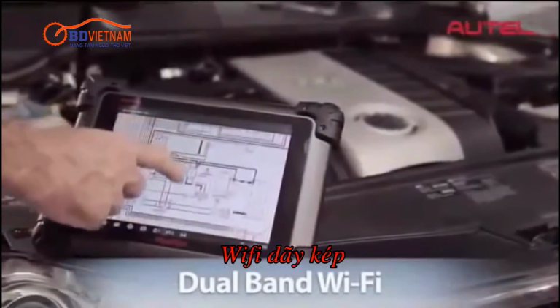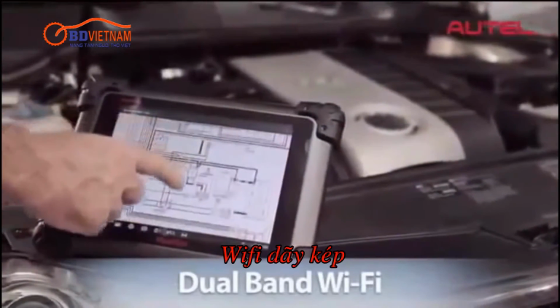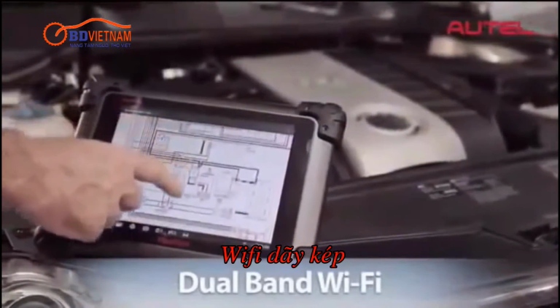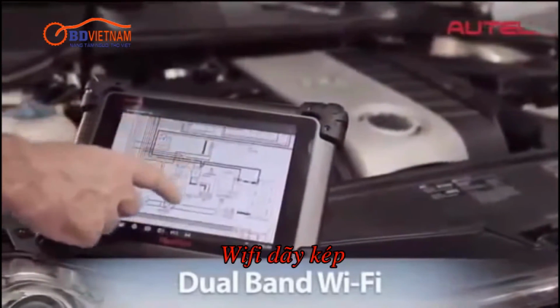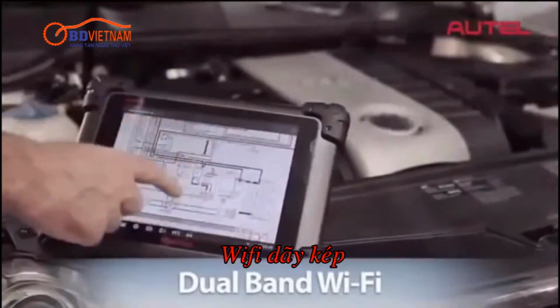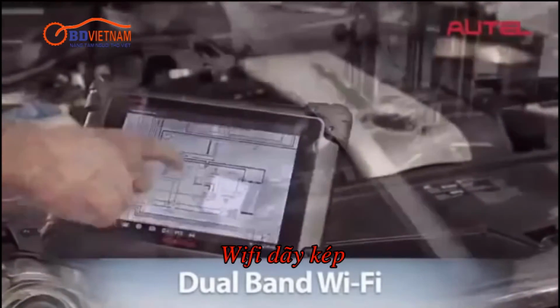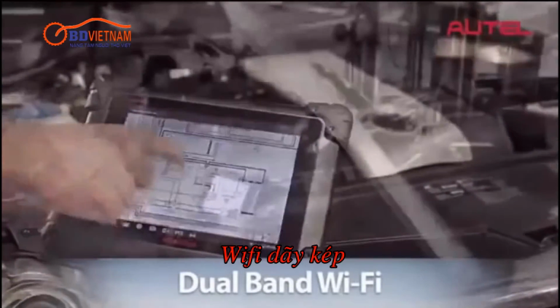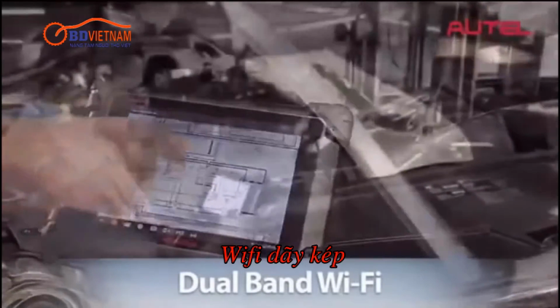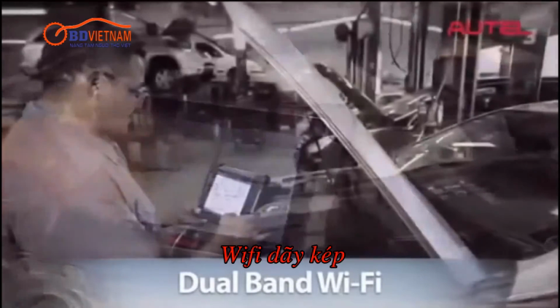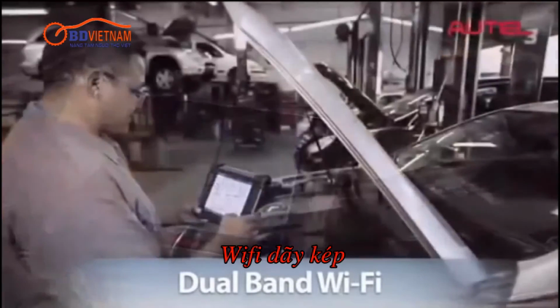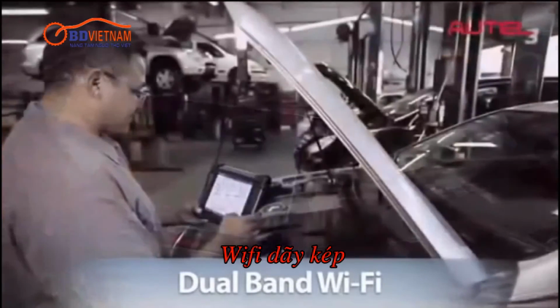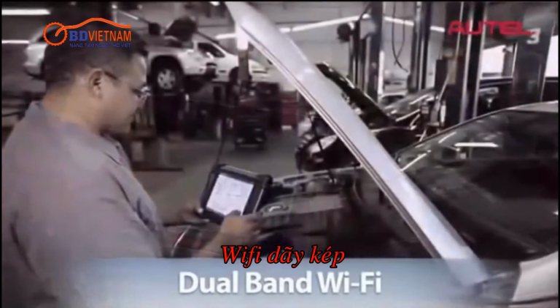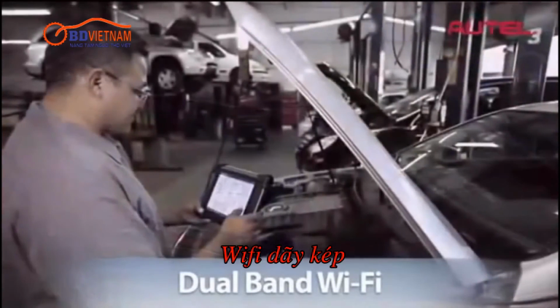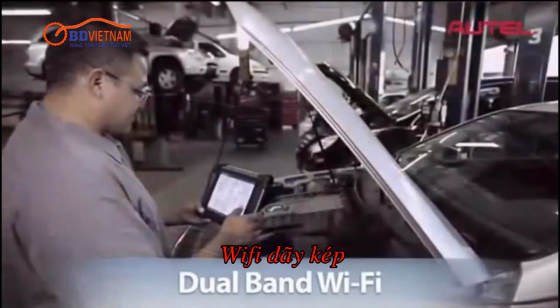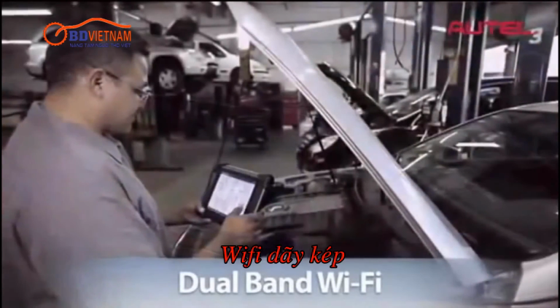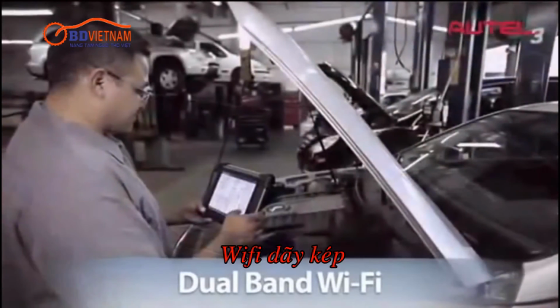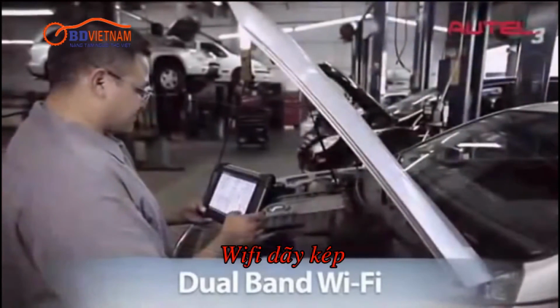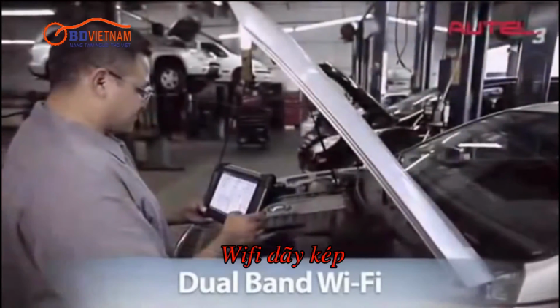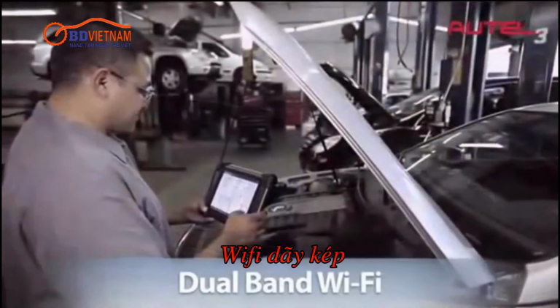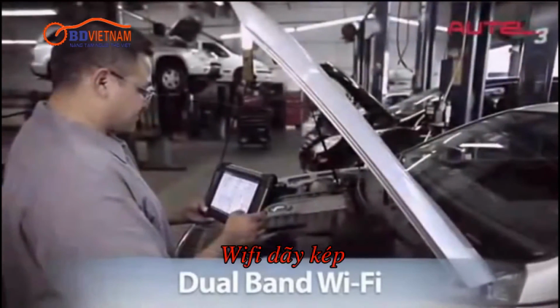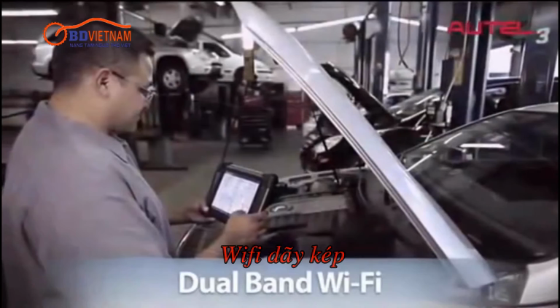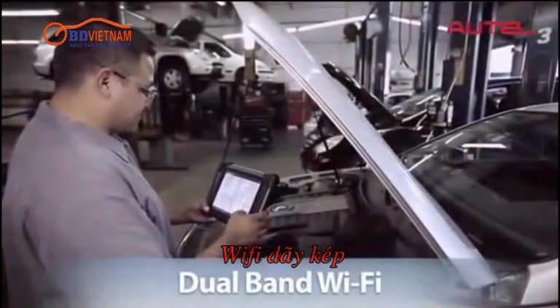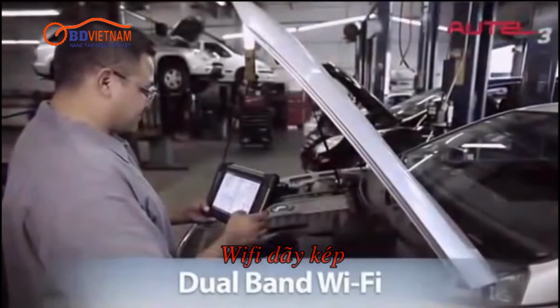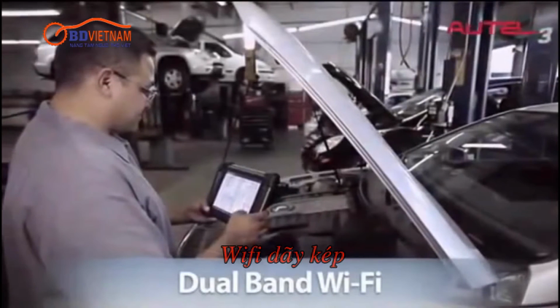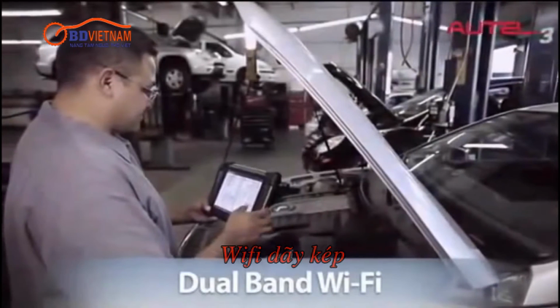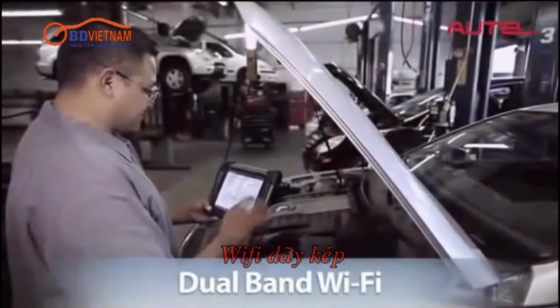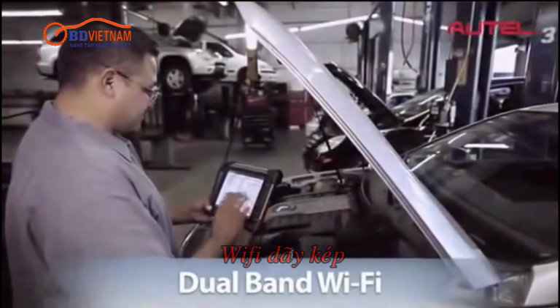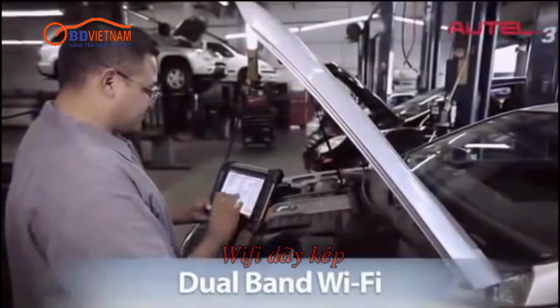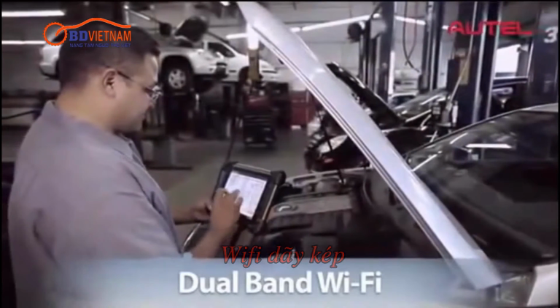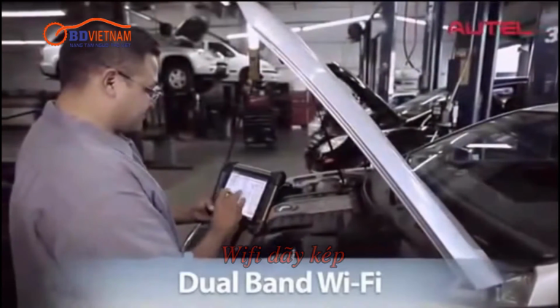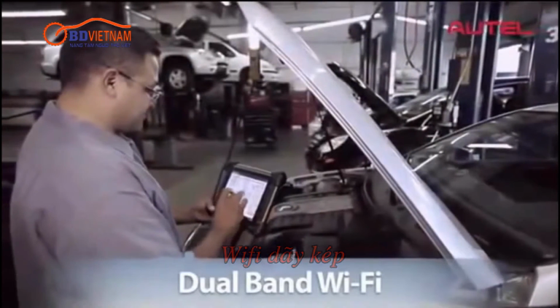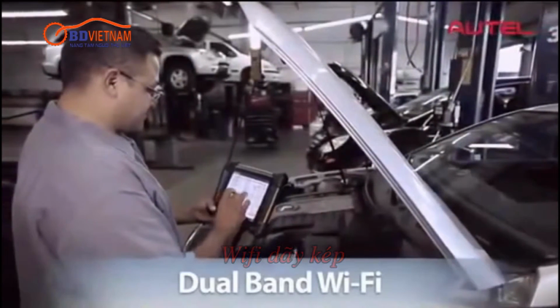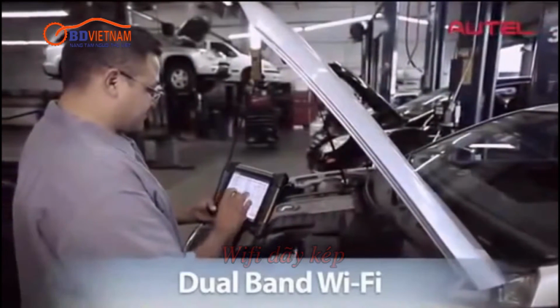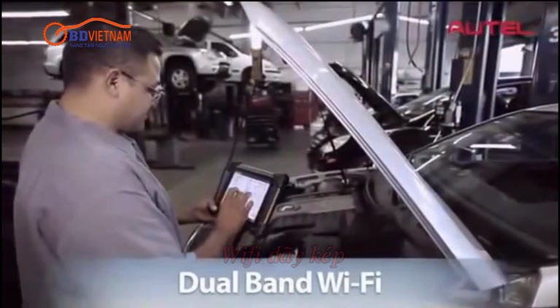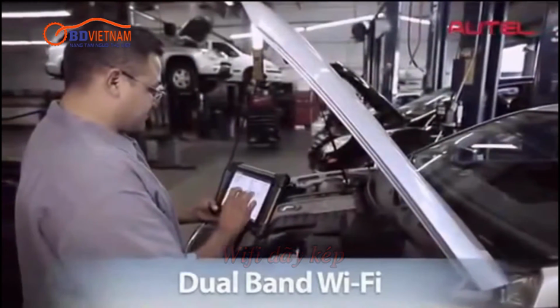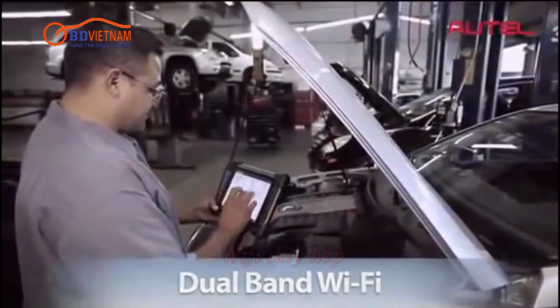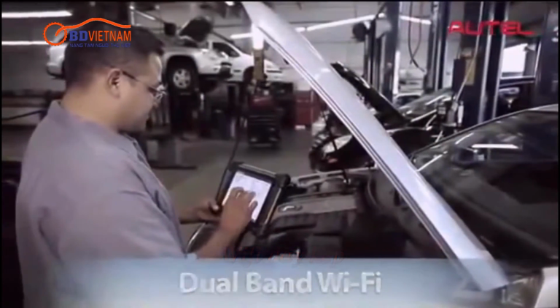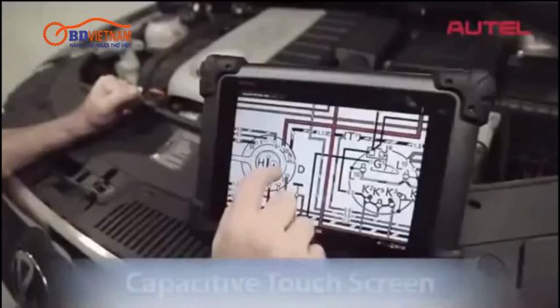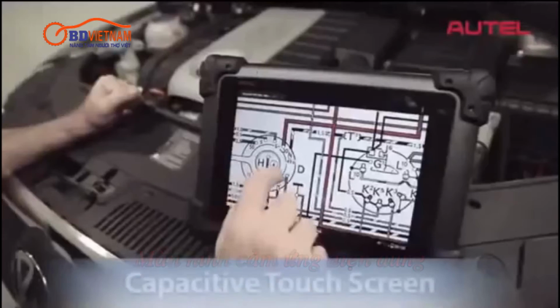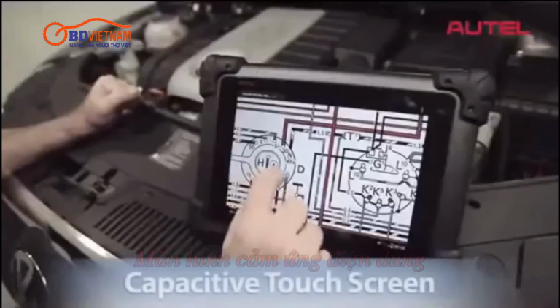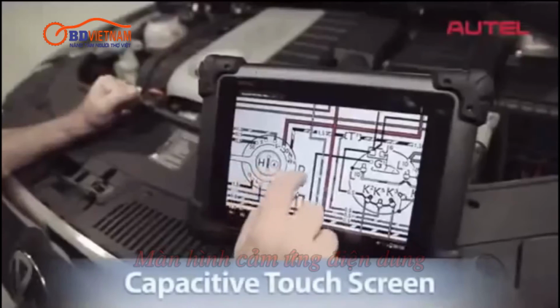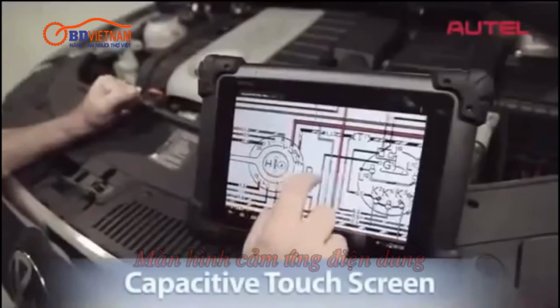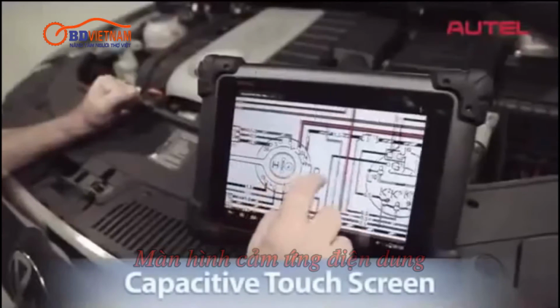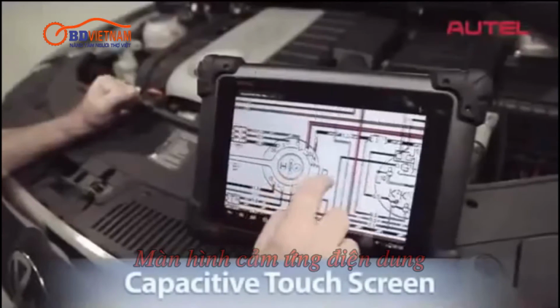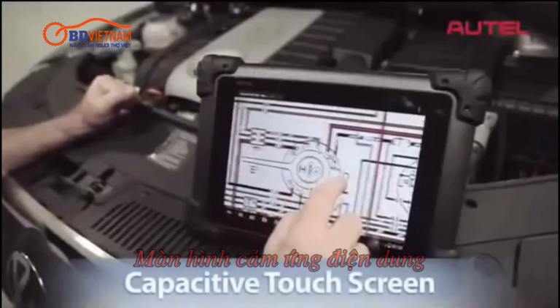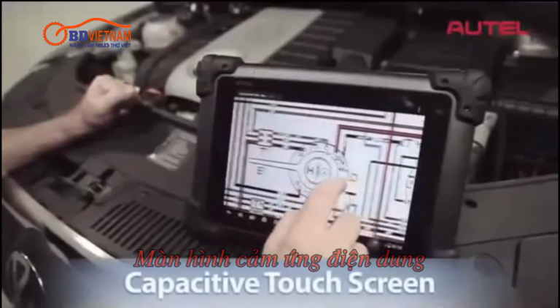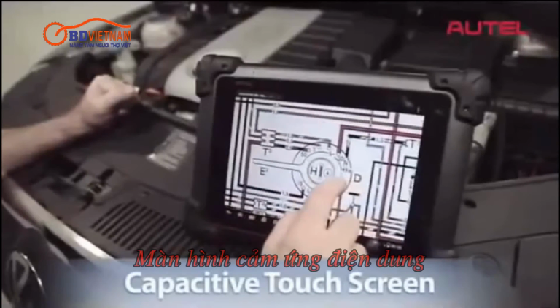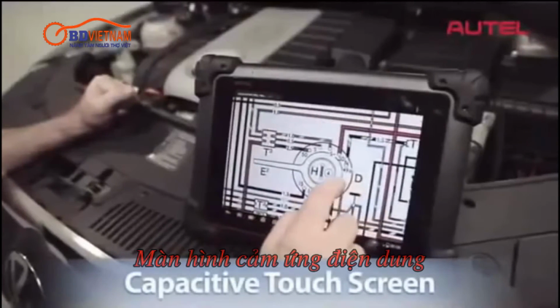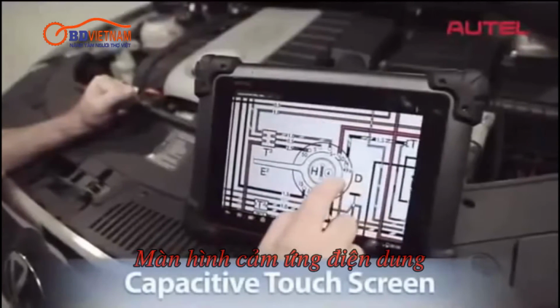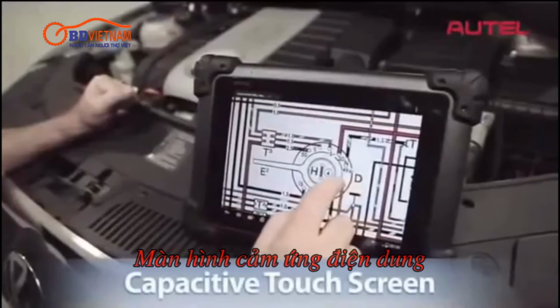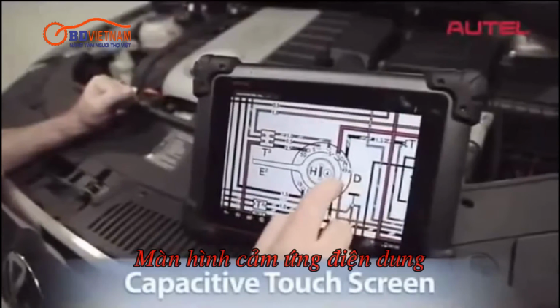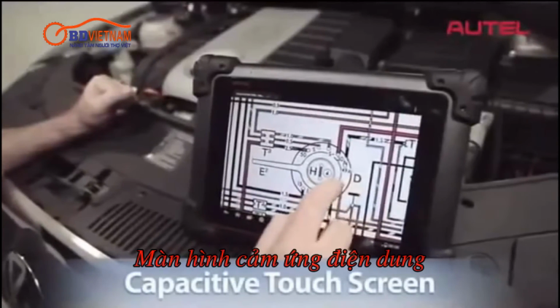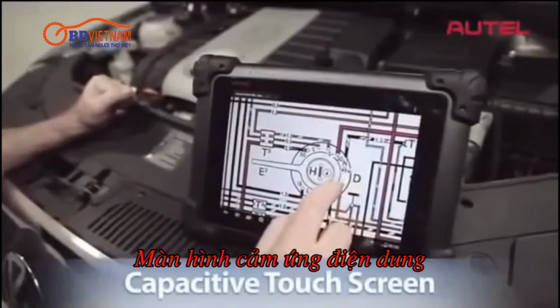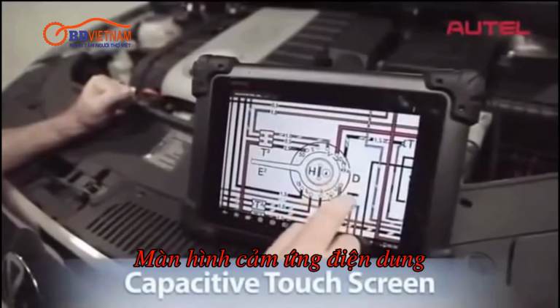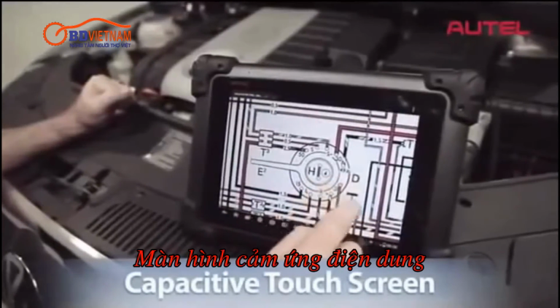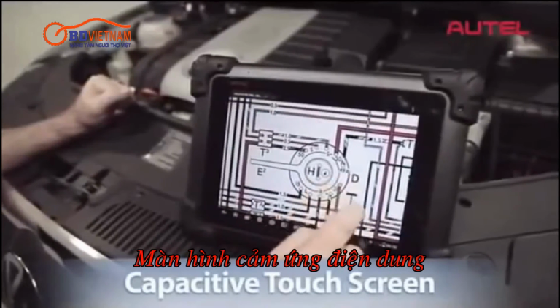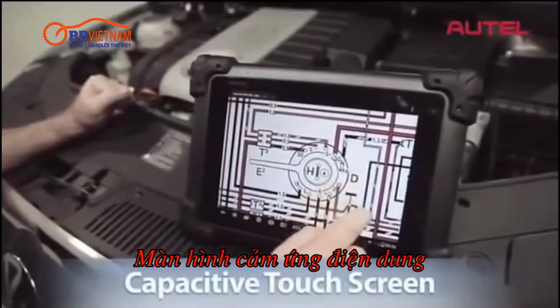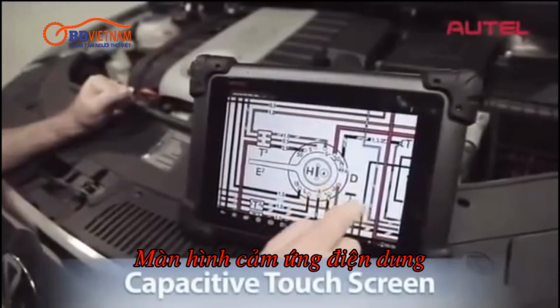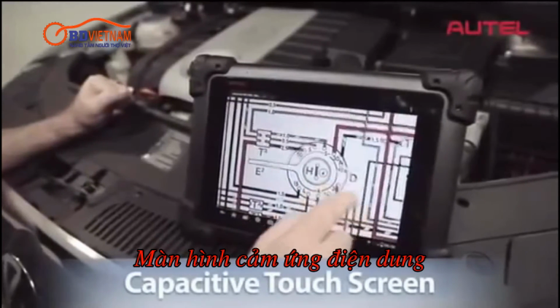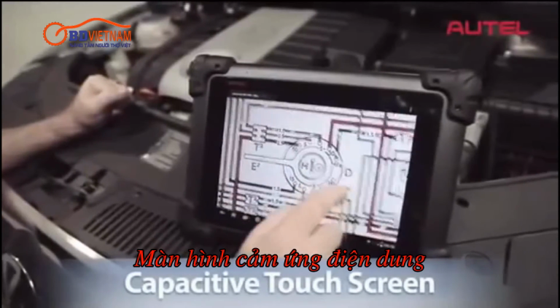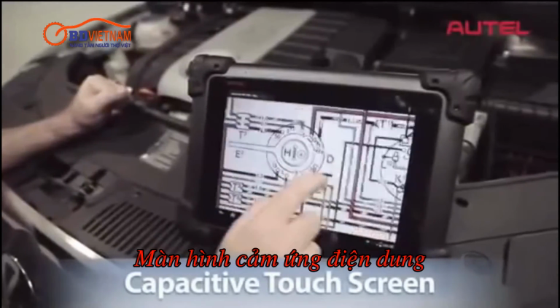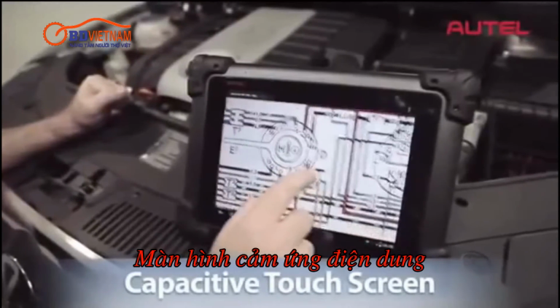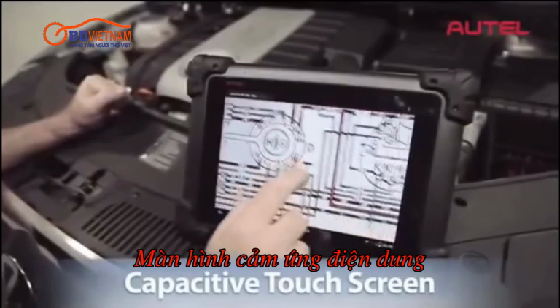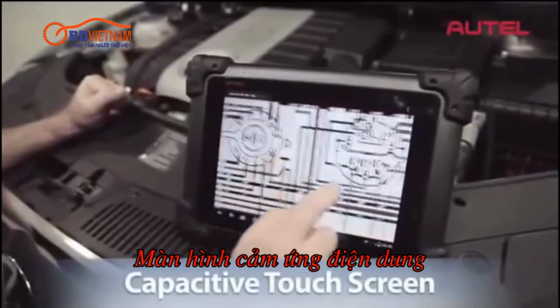MaxAssist has wide-ranging dual-band Wi-Fi, allowing you to quickly download wiring diagrams and schematics, which can be easily viewed in high detail with a capacitive touchscreen.